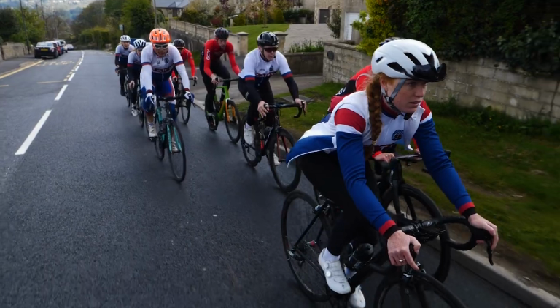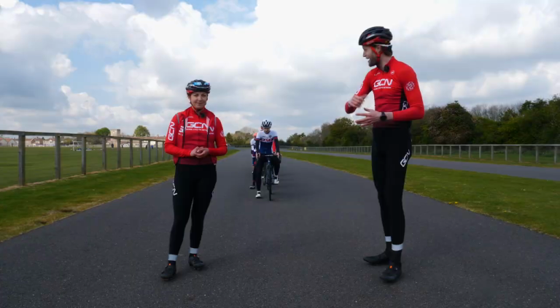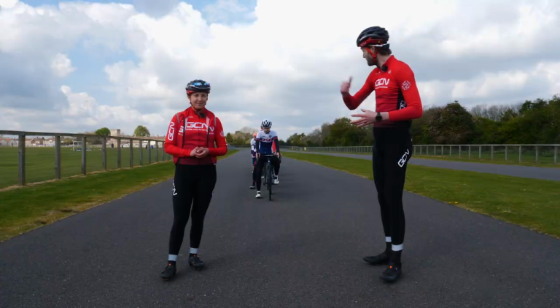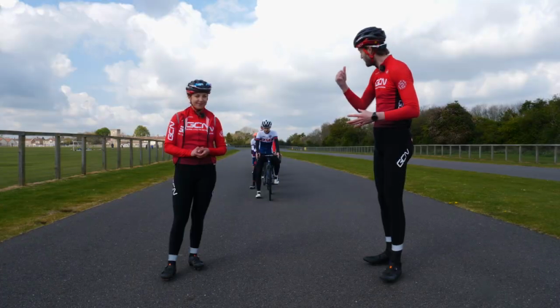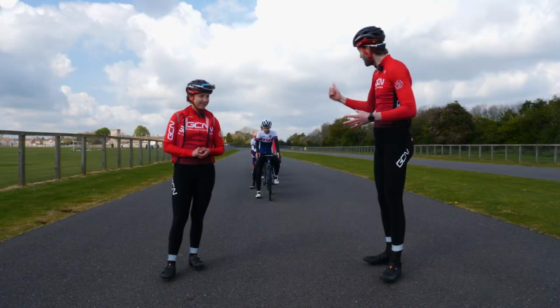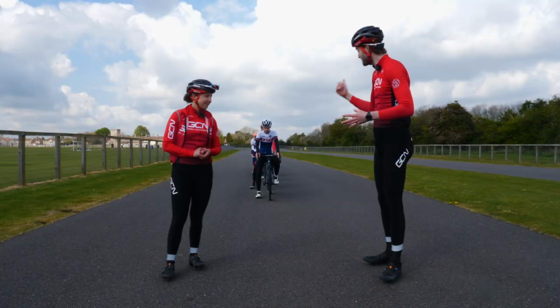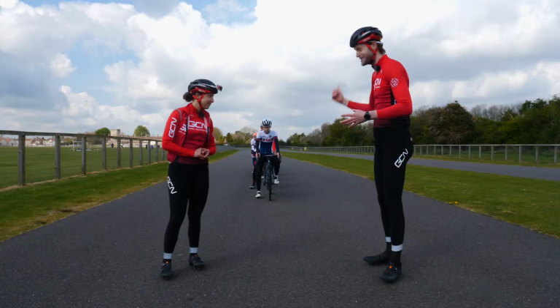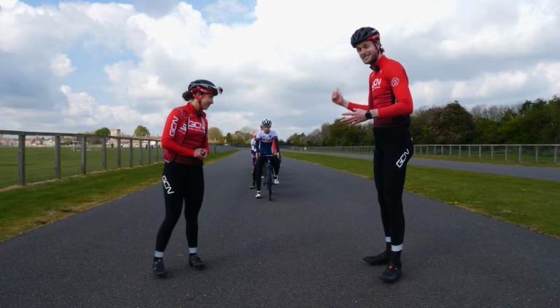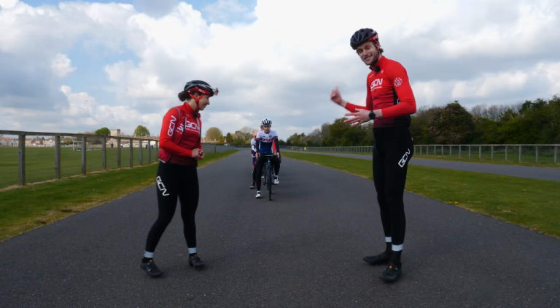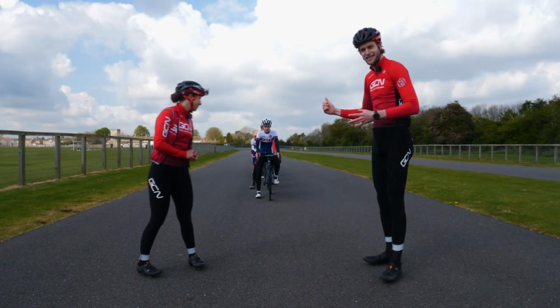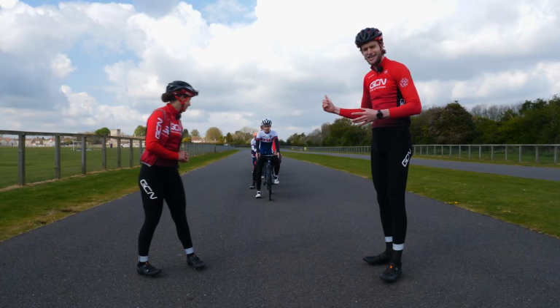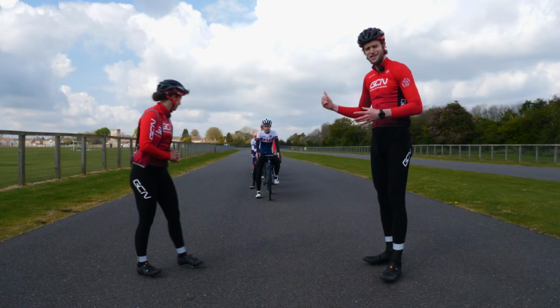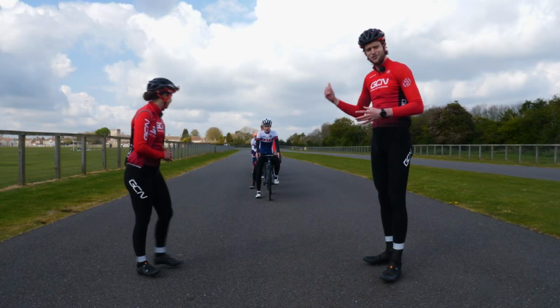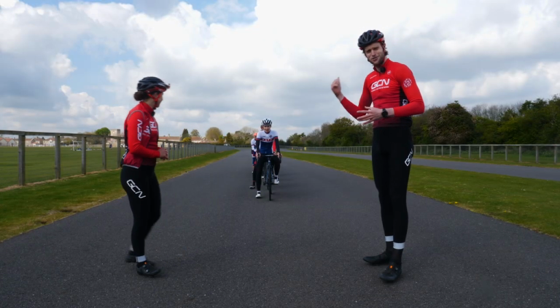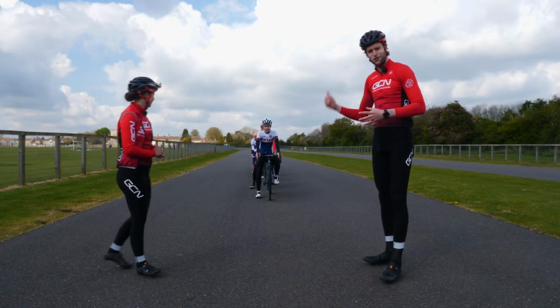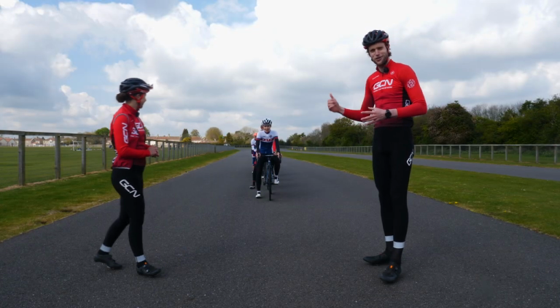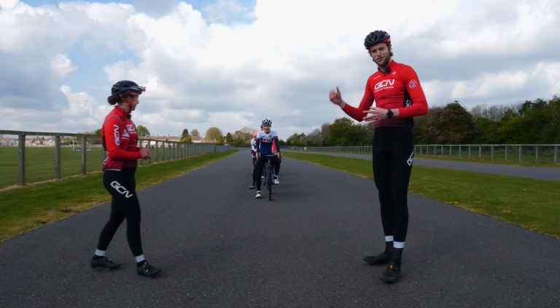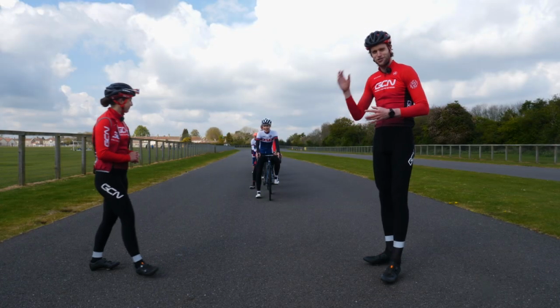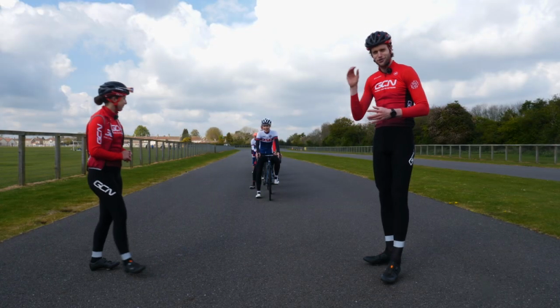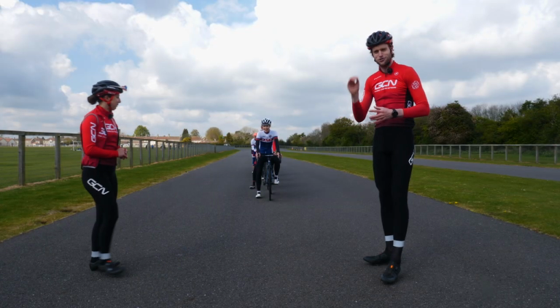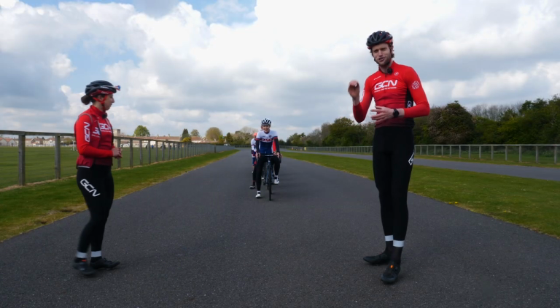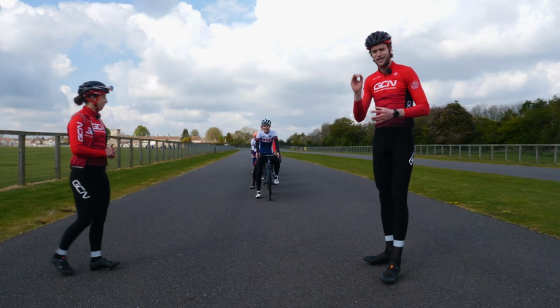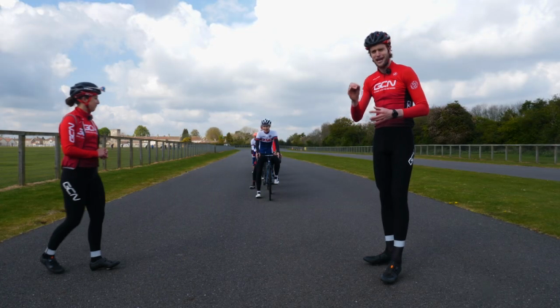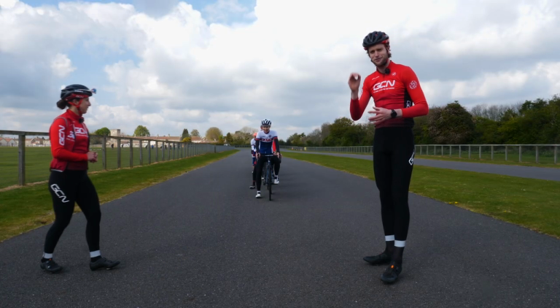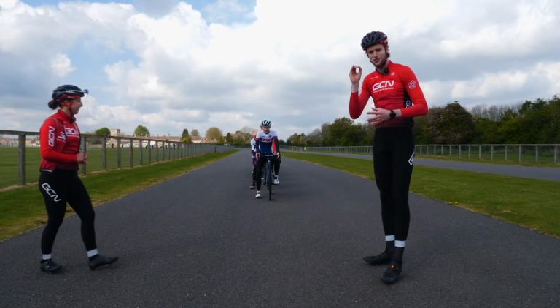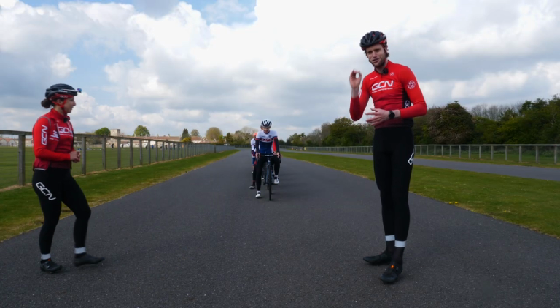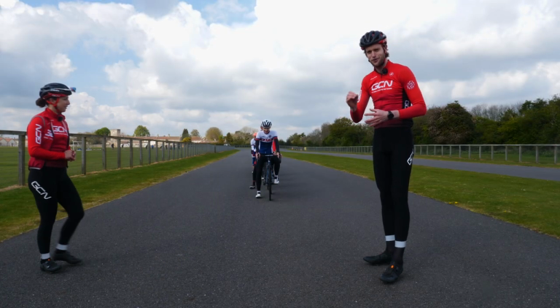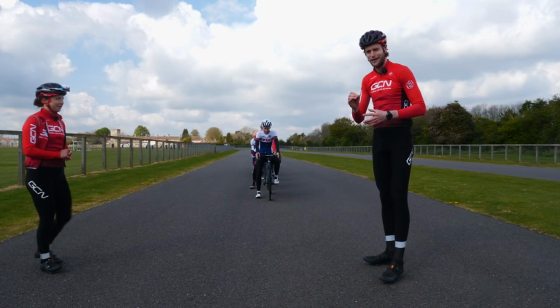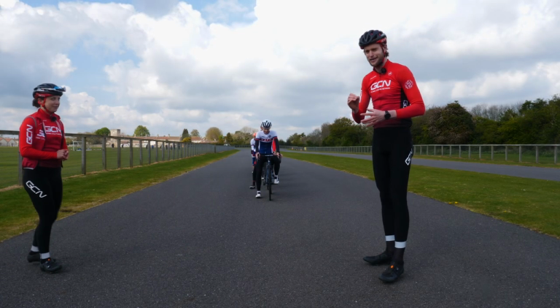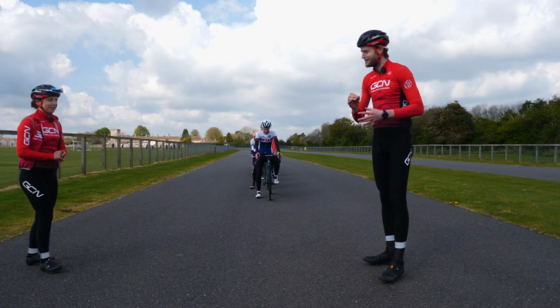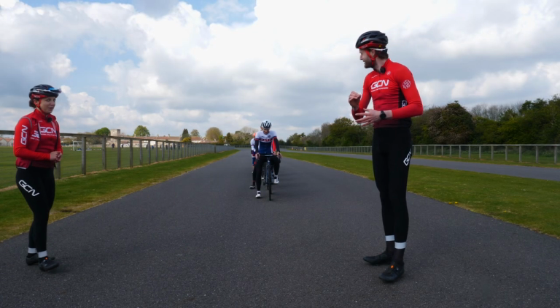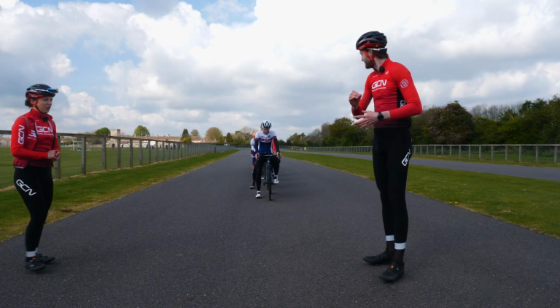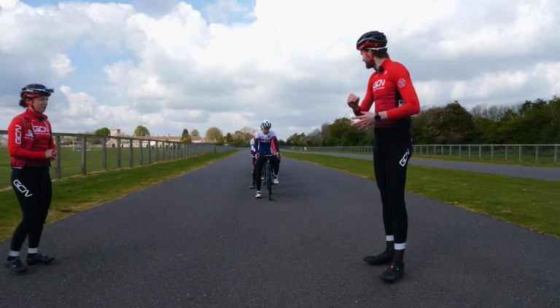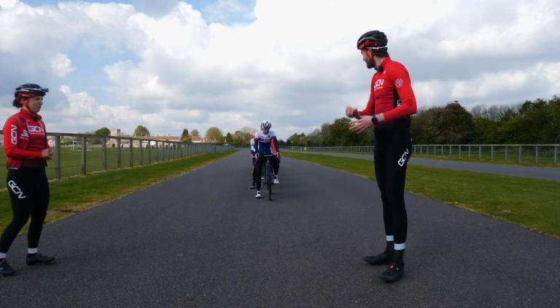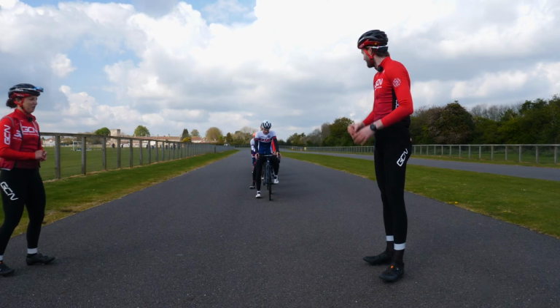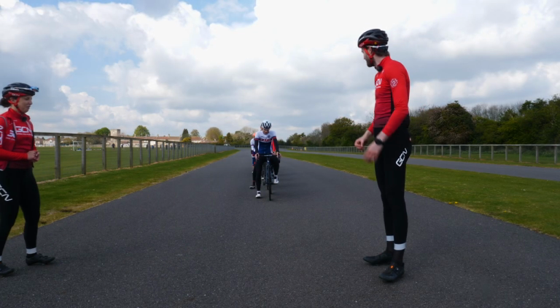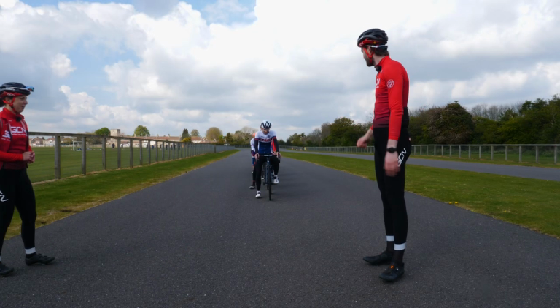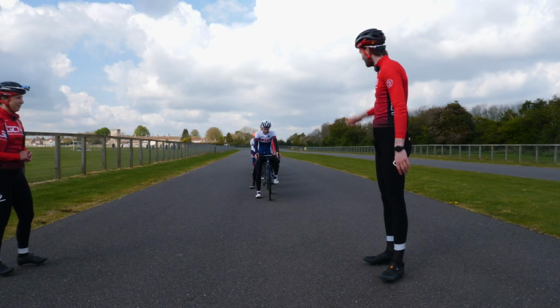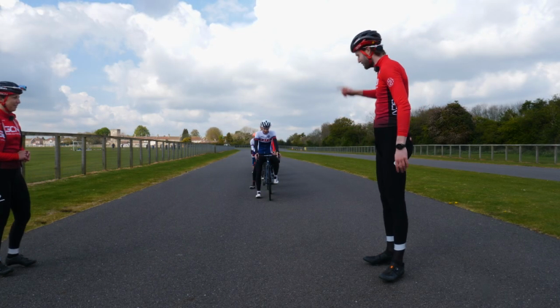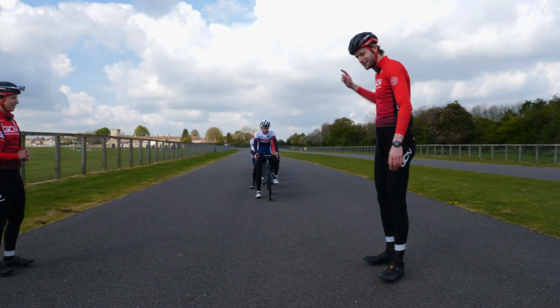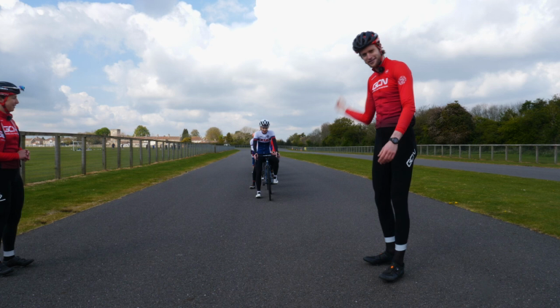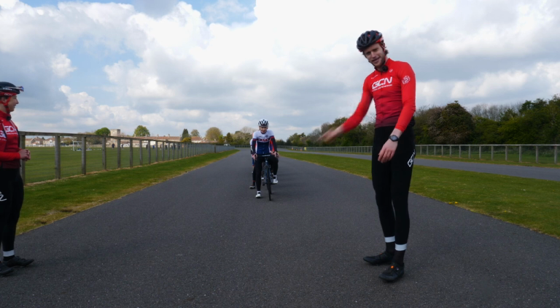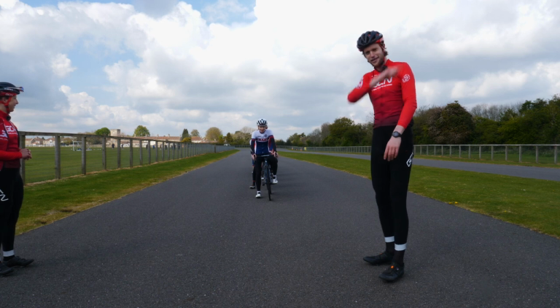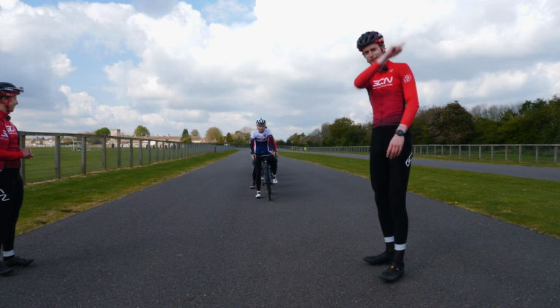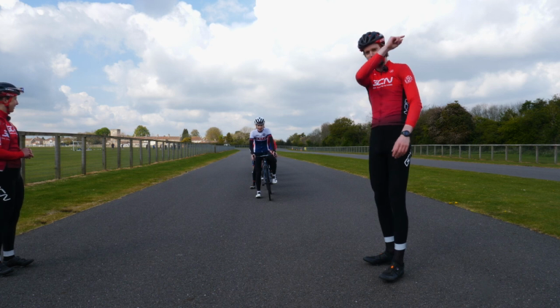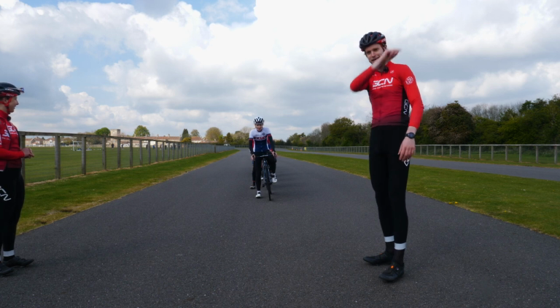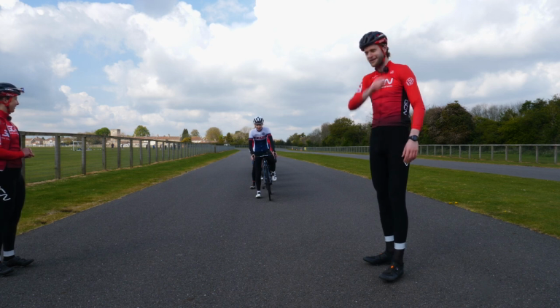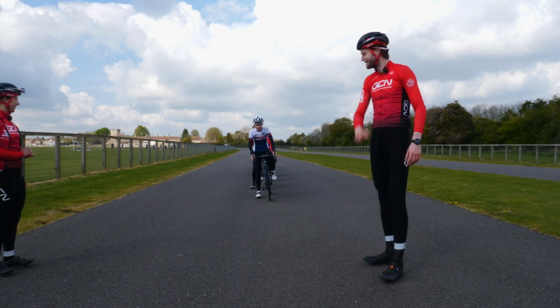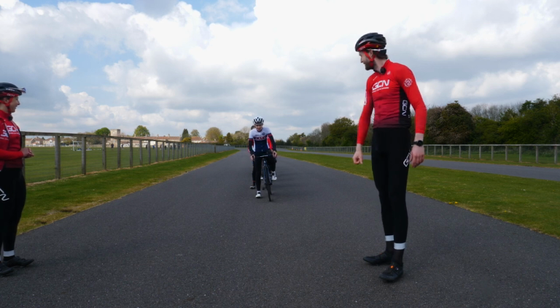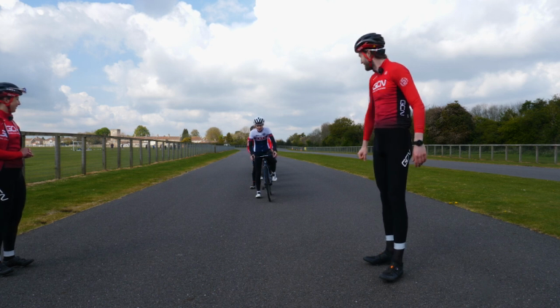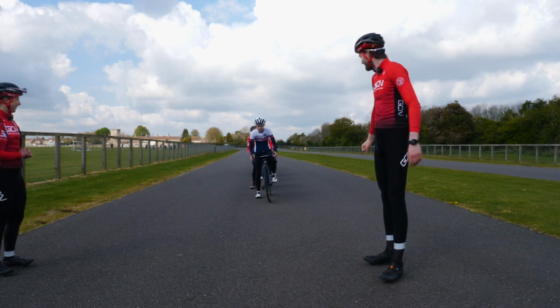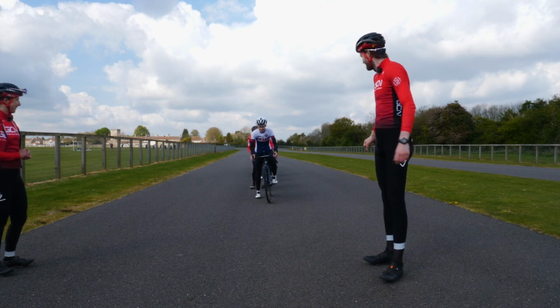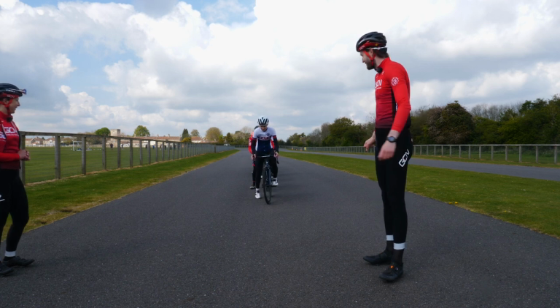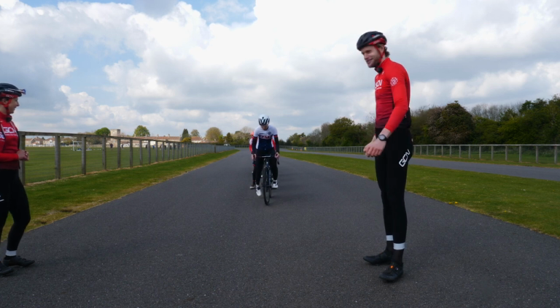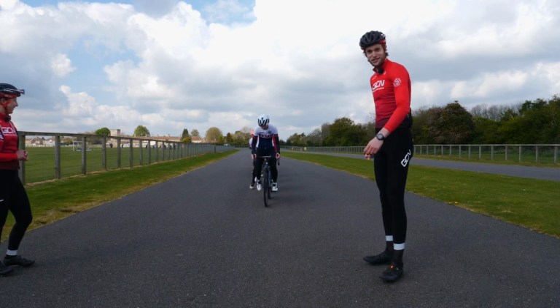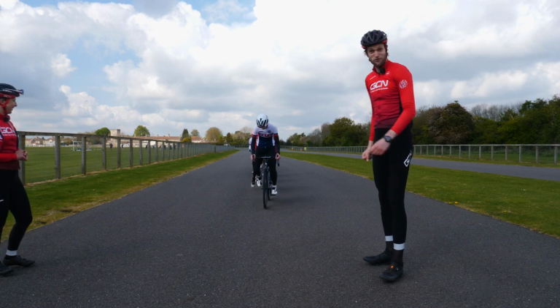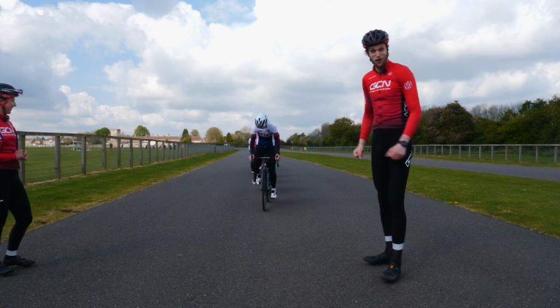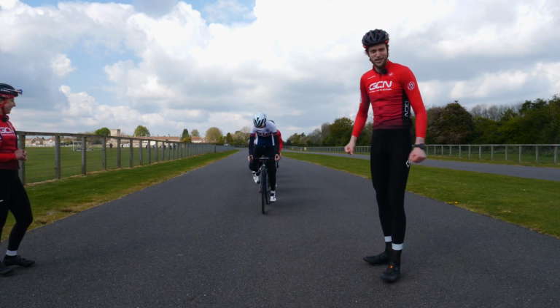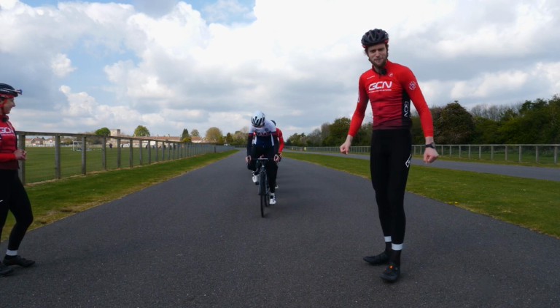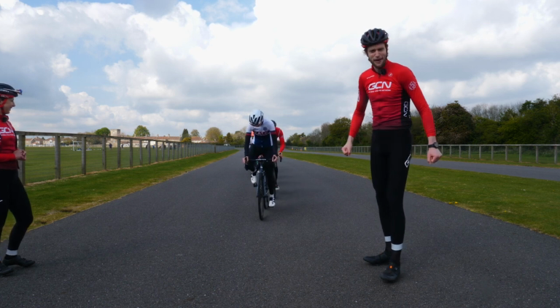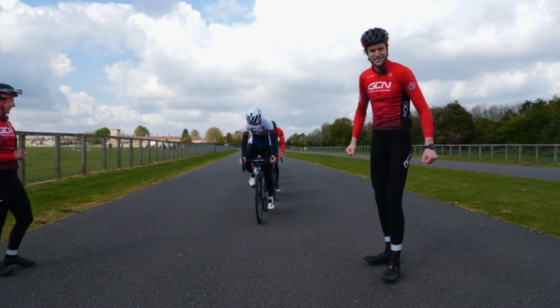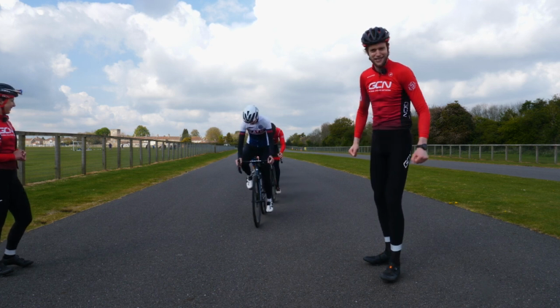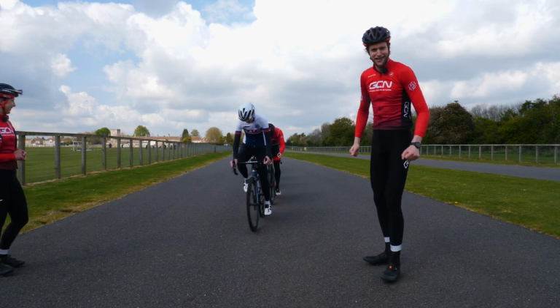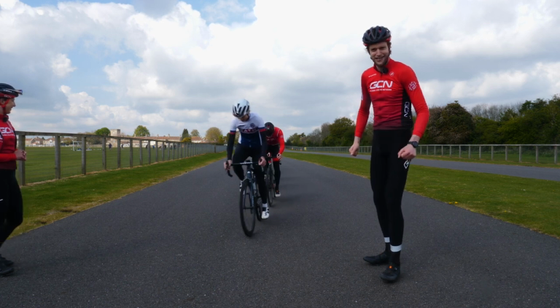We have Barth CC to join us and show us just how to do it. Come on guys, take it away. Let's get riding in a pace line.